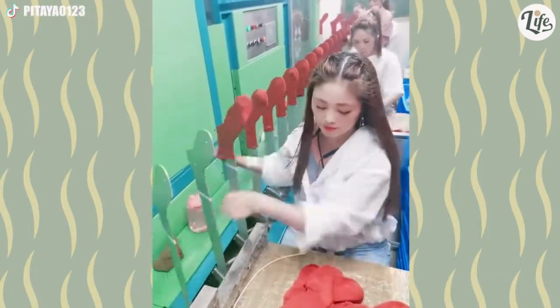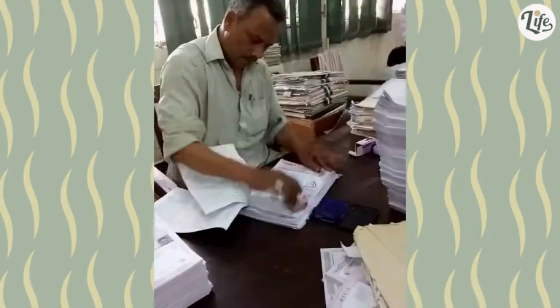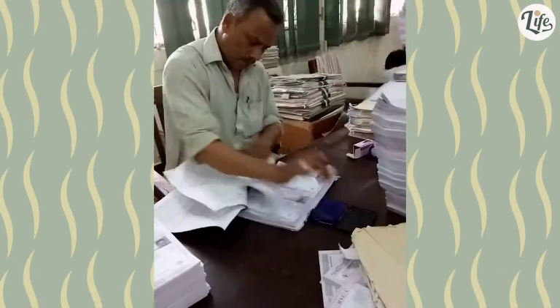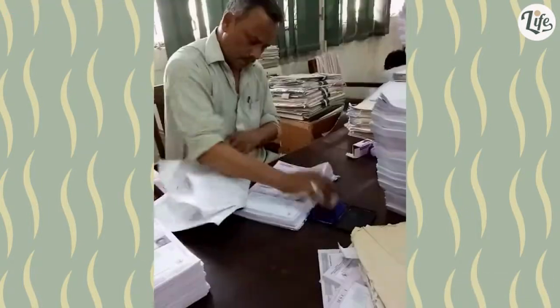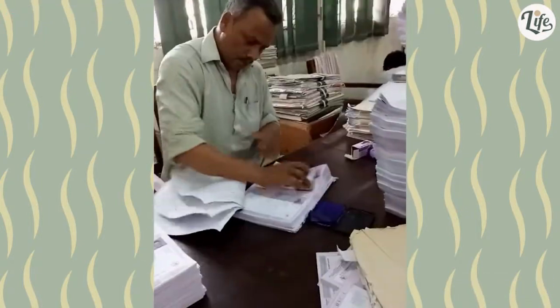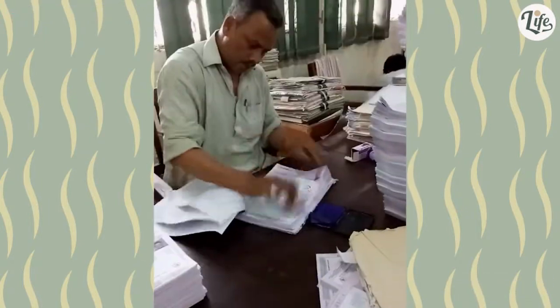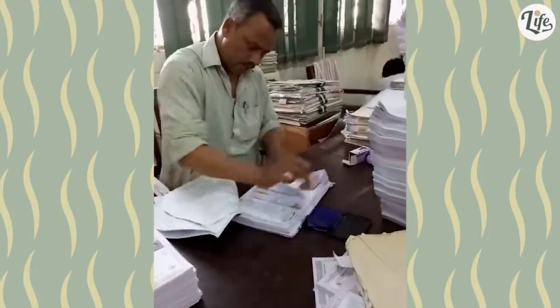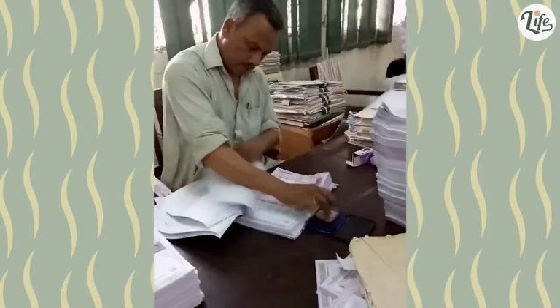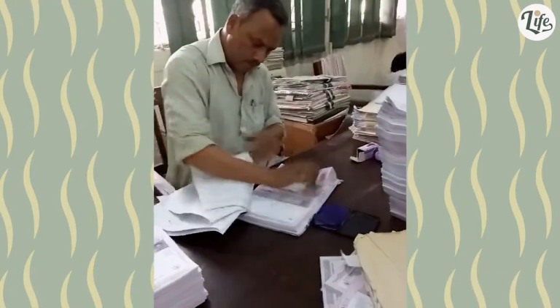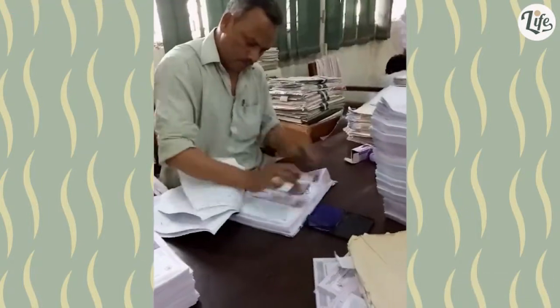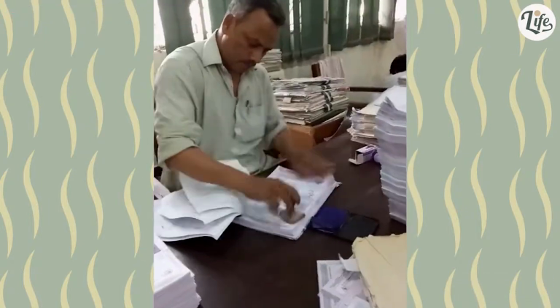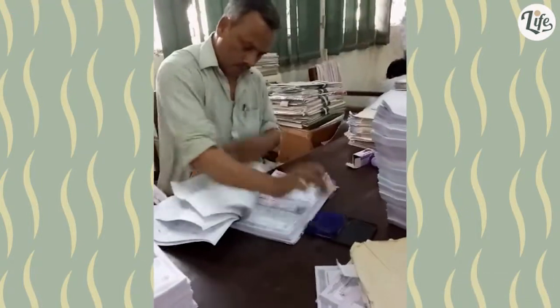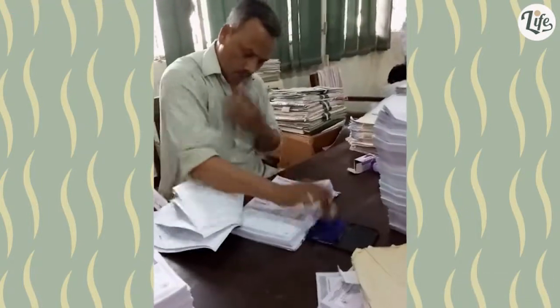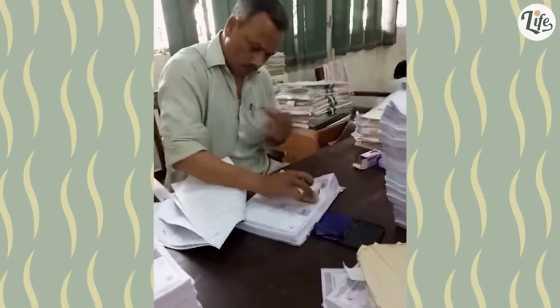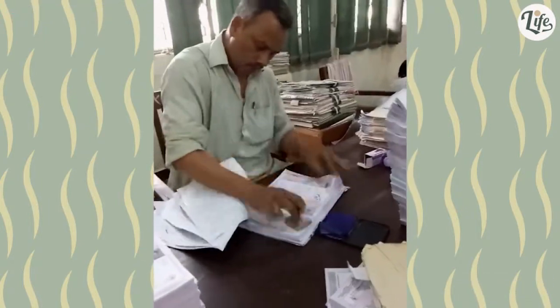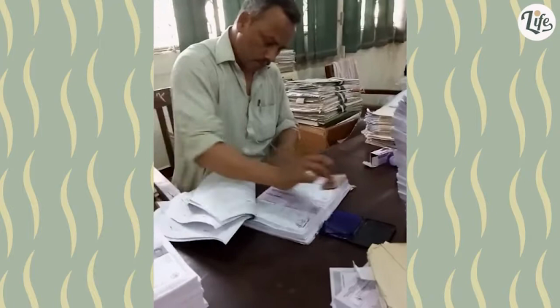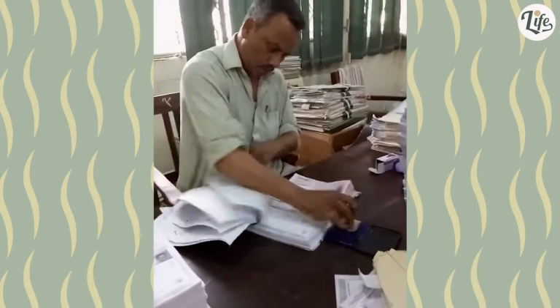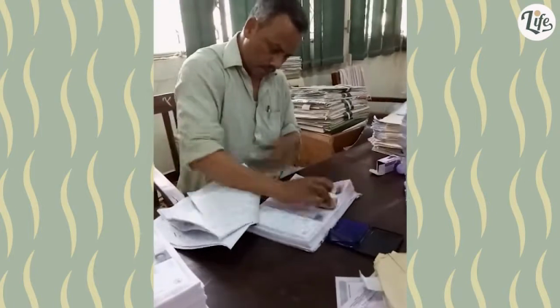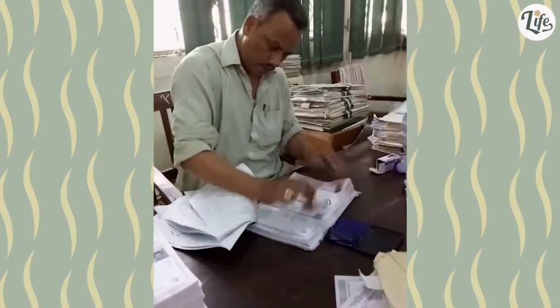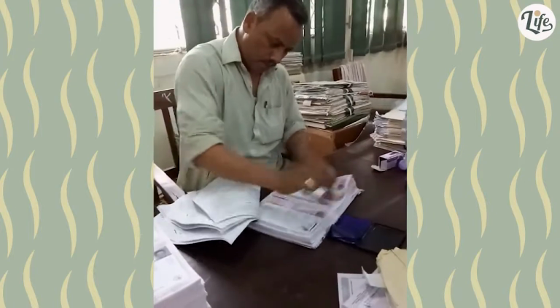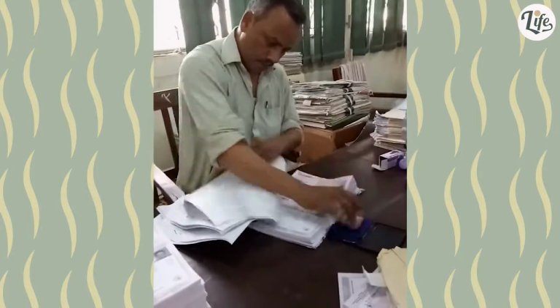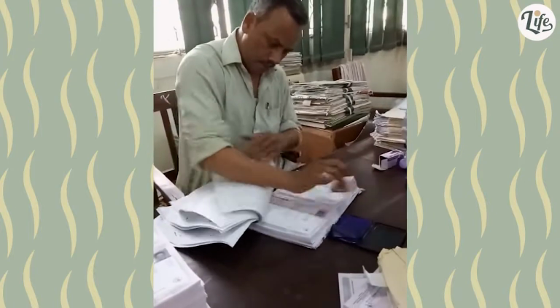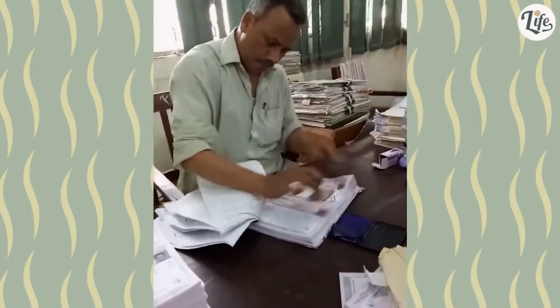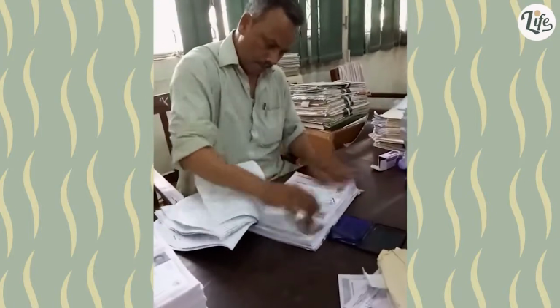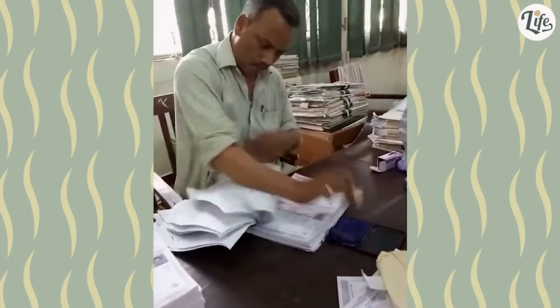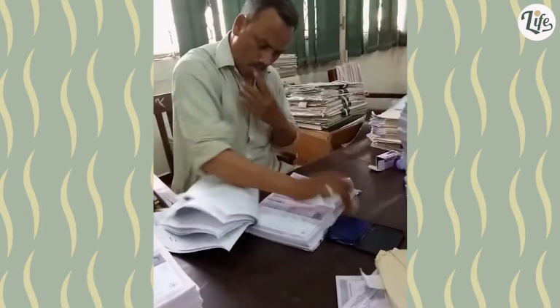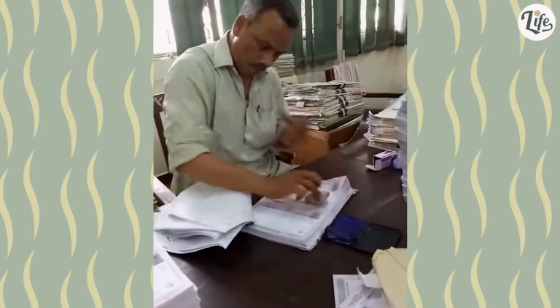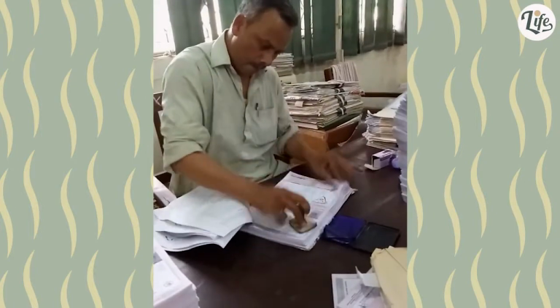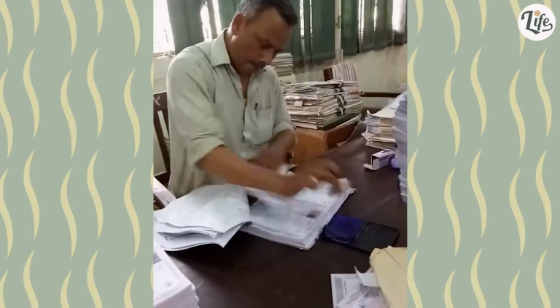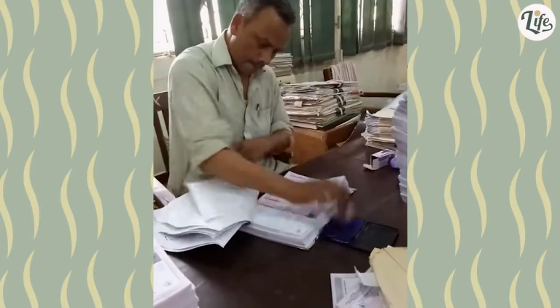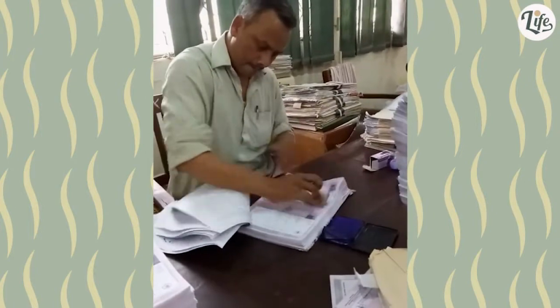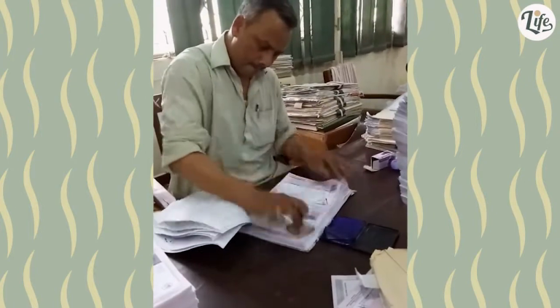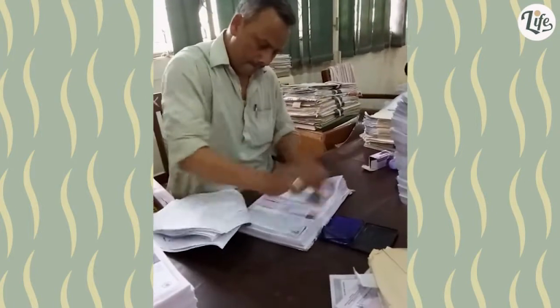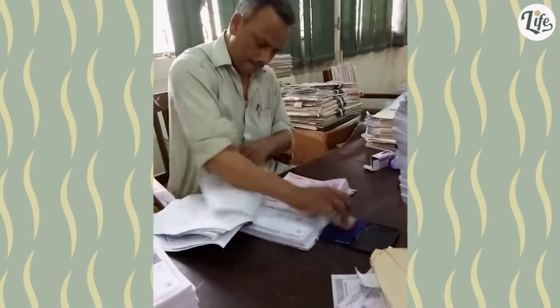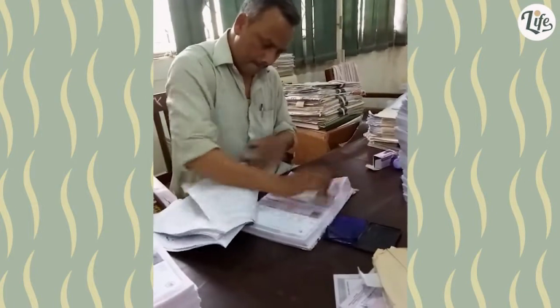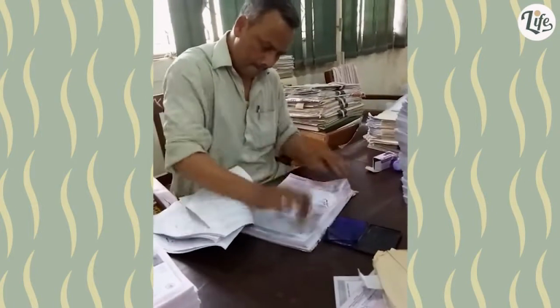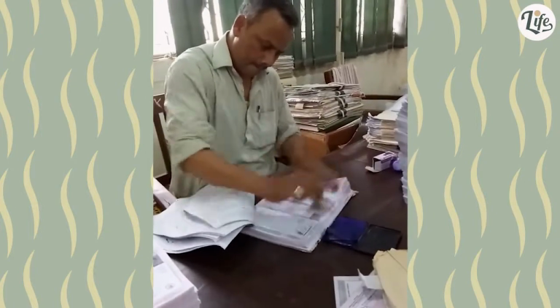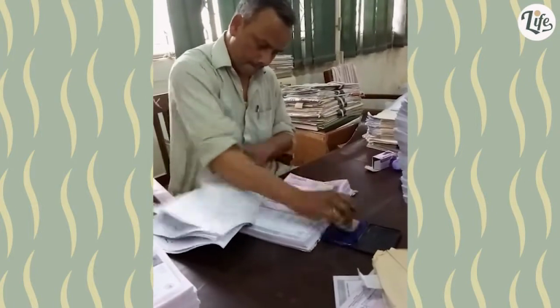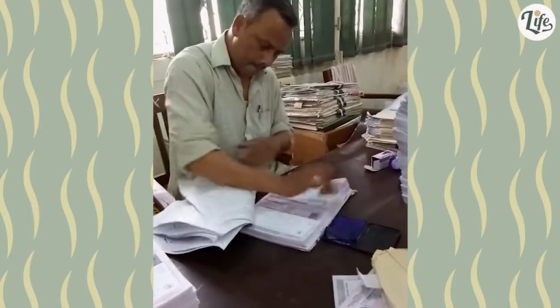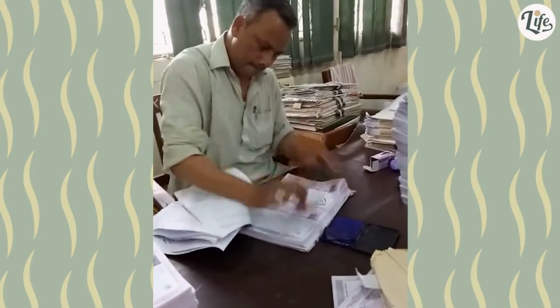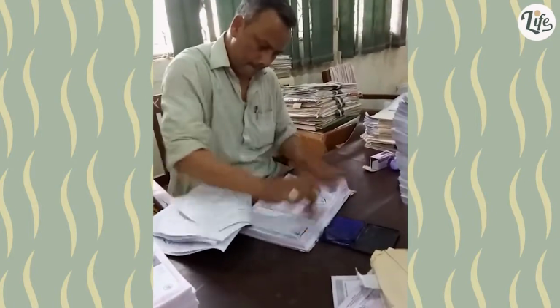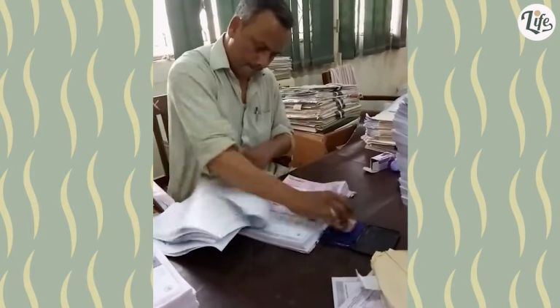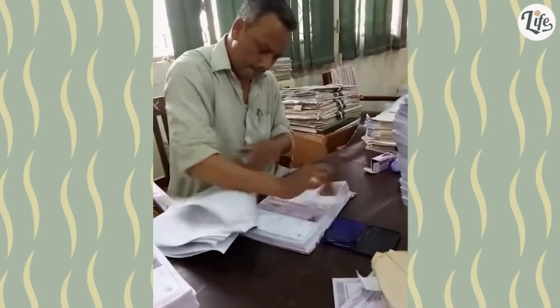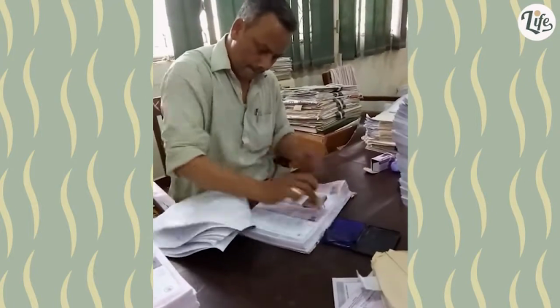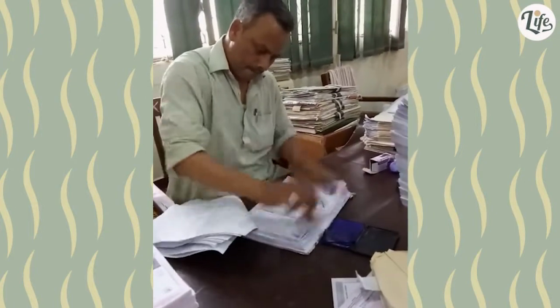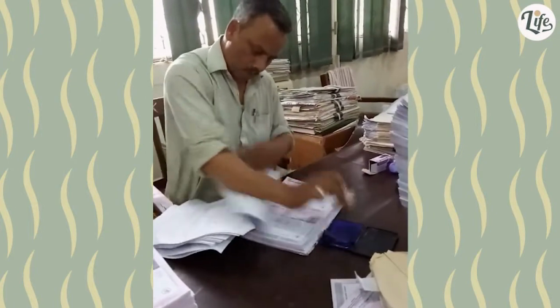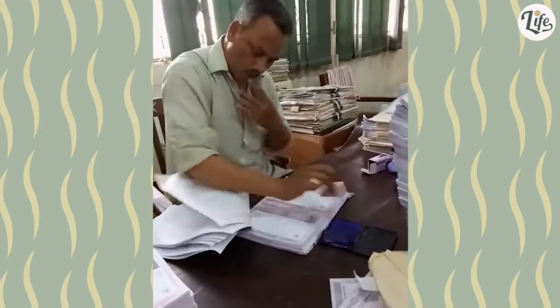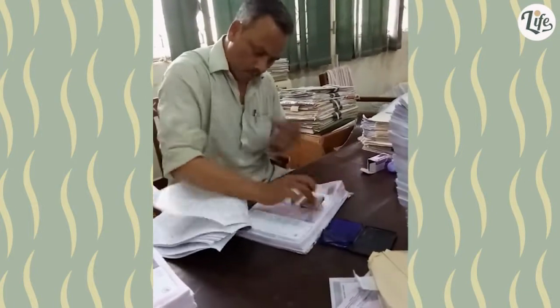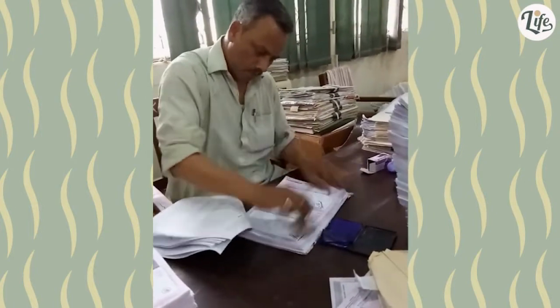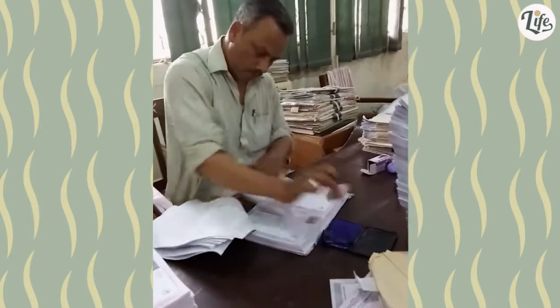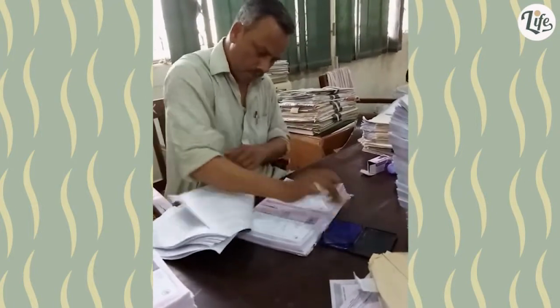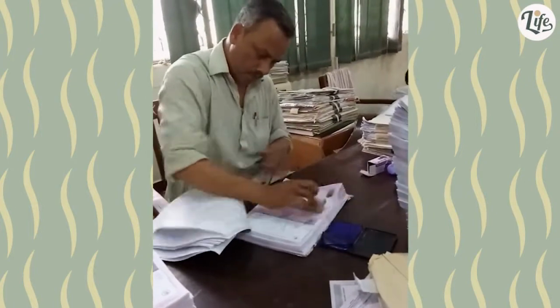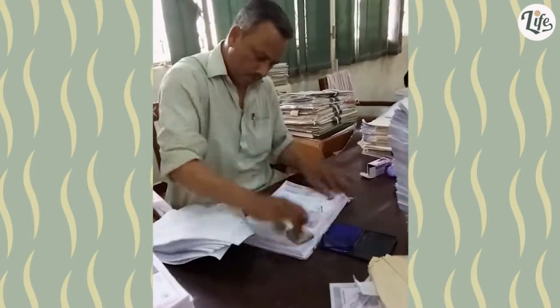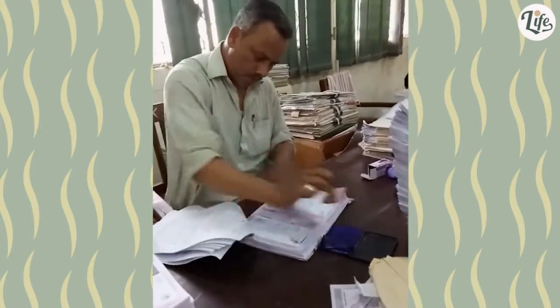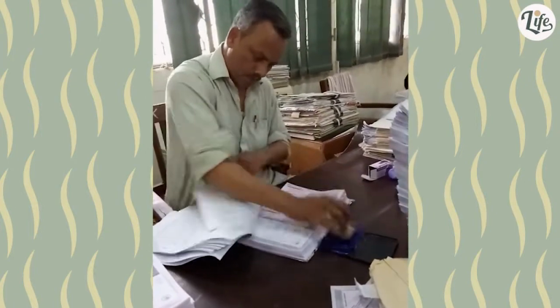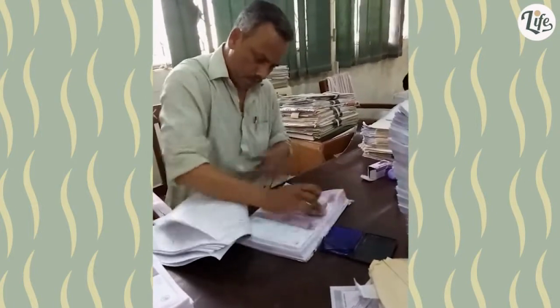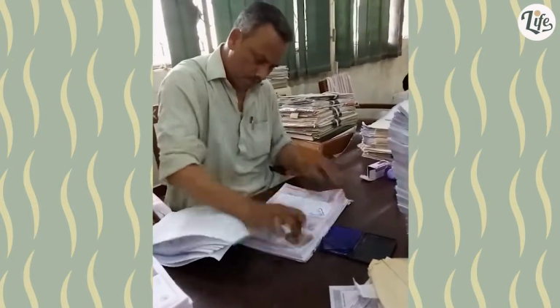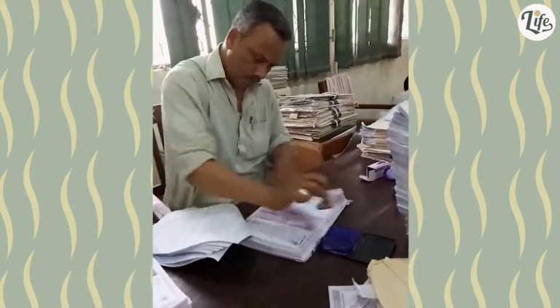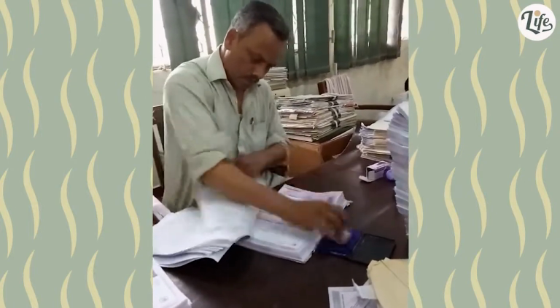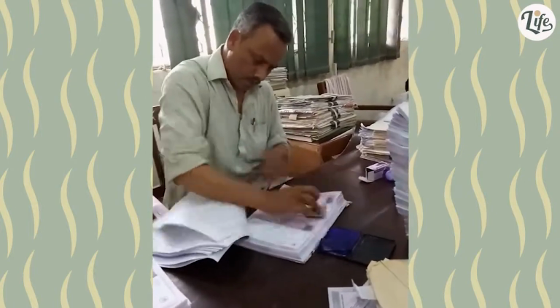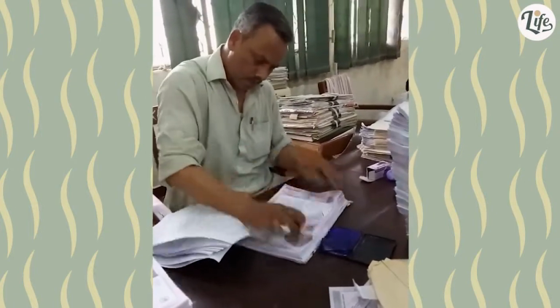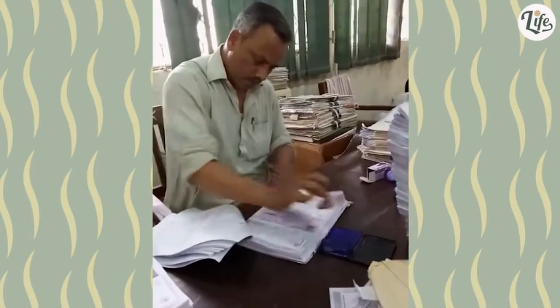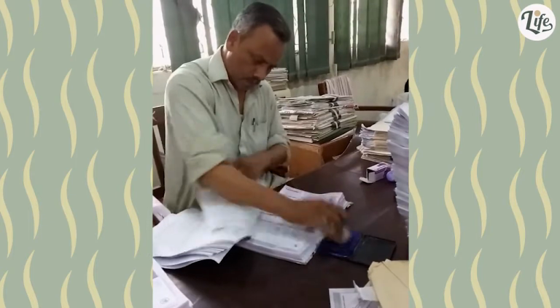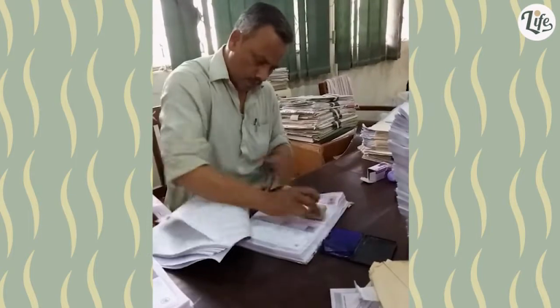Don't know what those papers are for, but a lot of people are getting their papers stamped fast. Hopefully someone's getting a bunch of money.